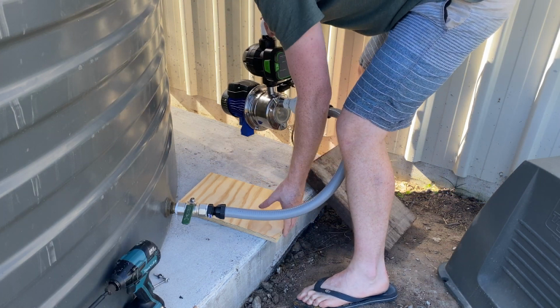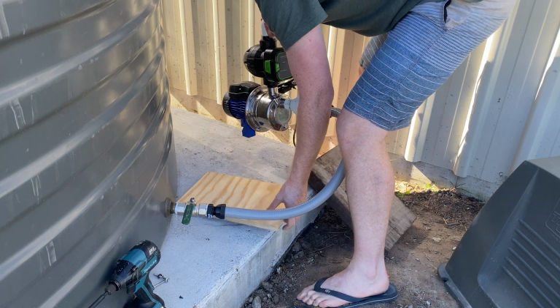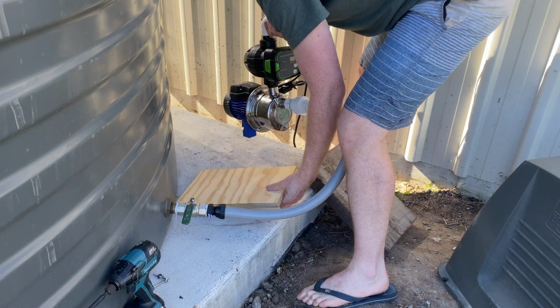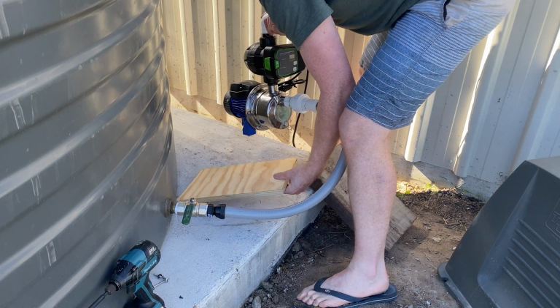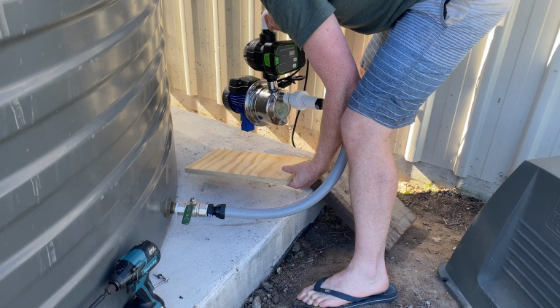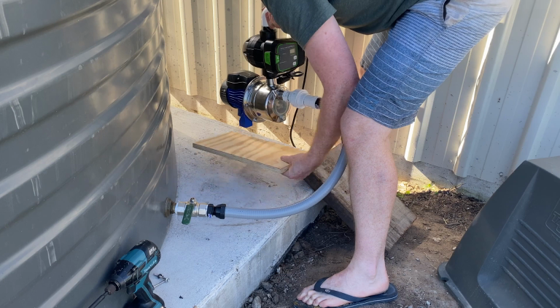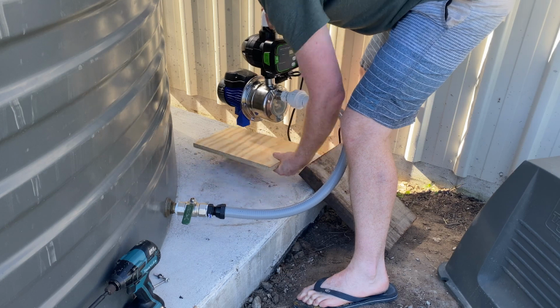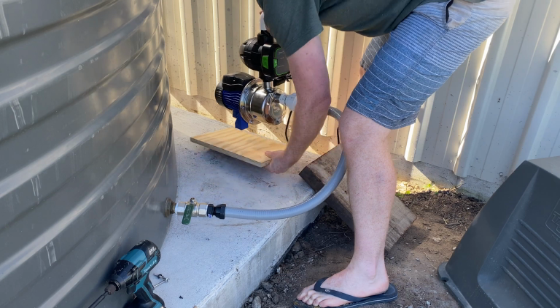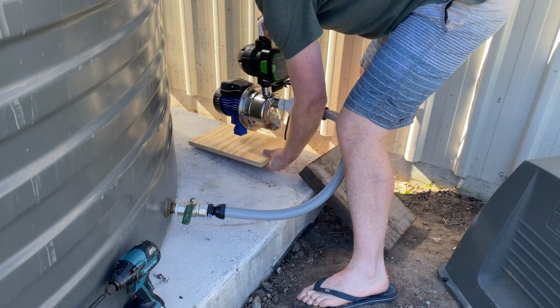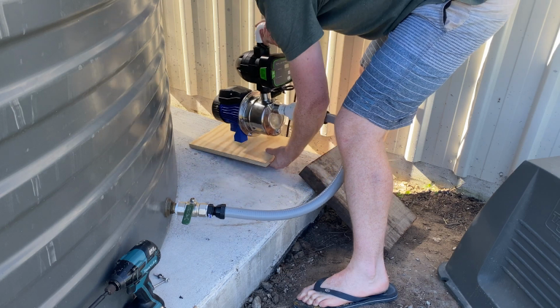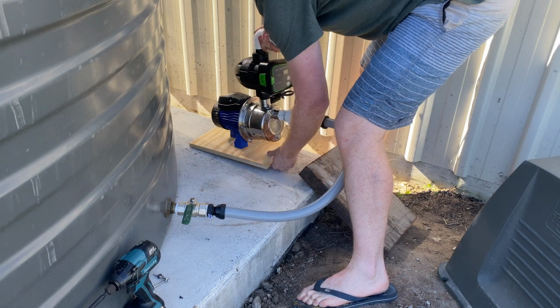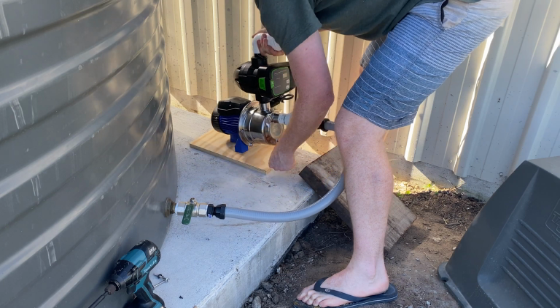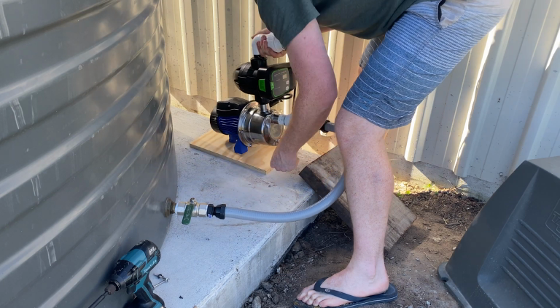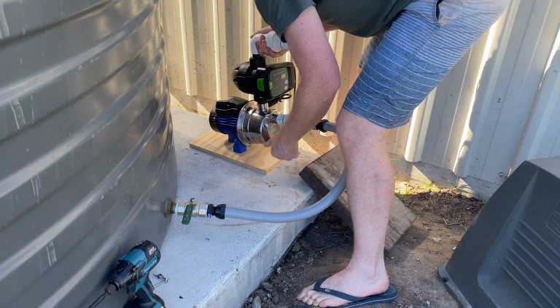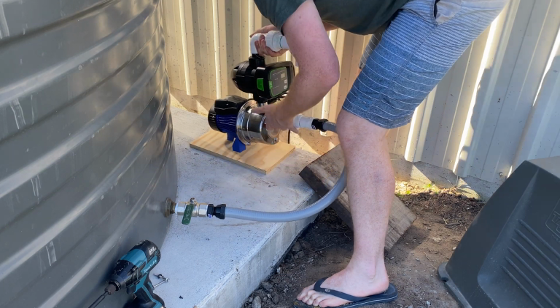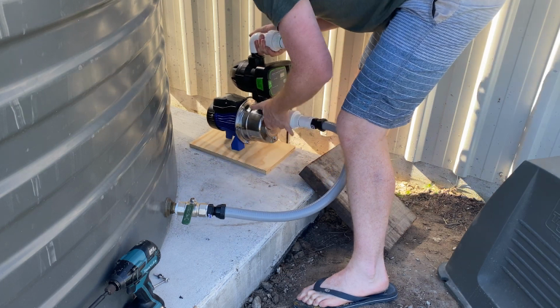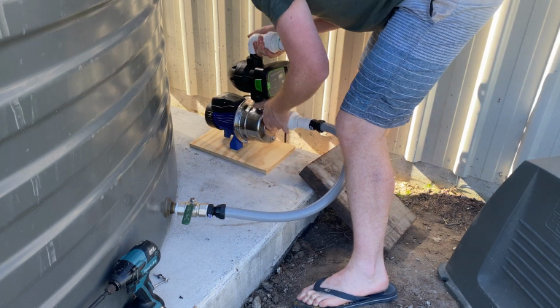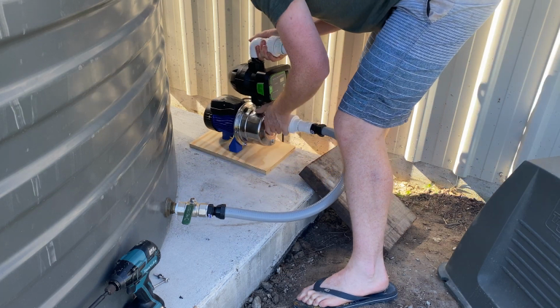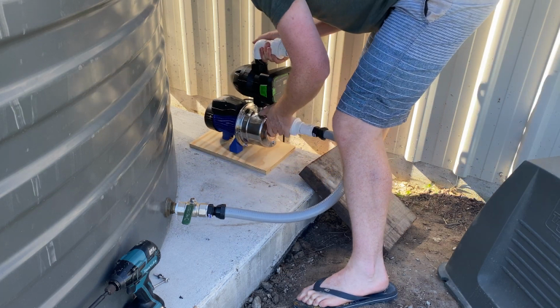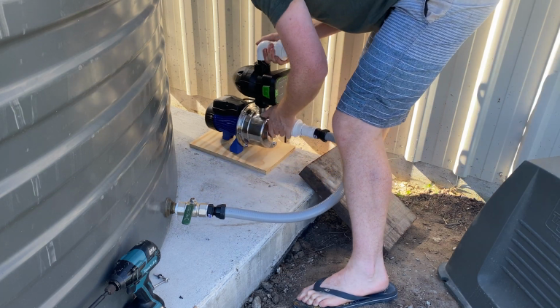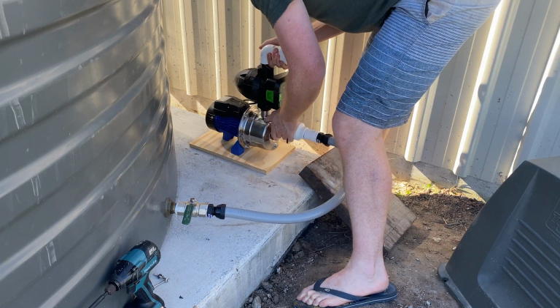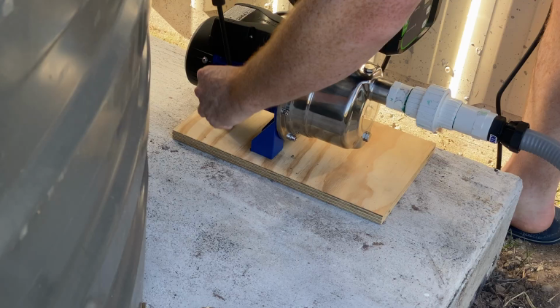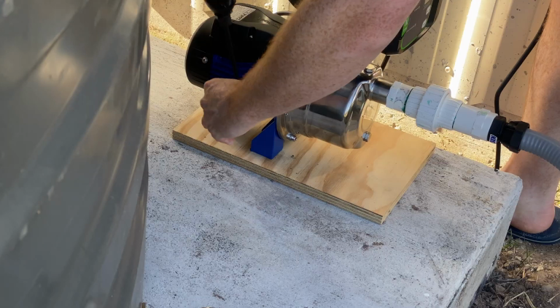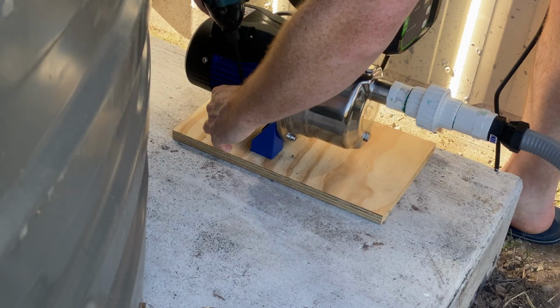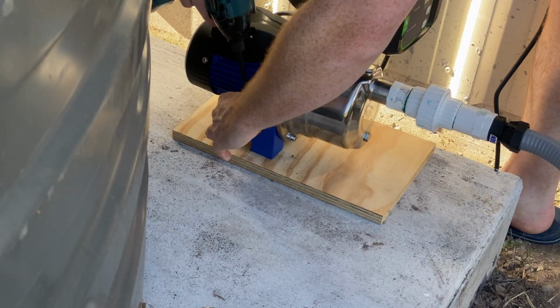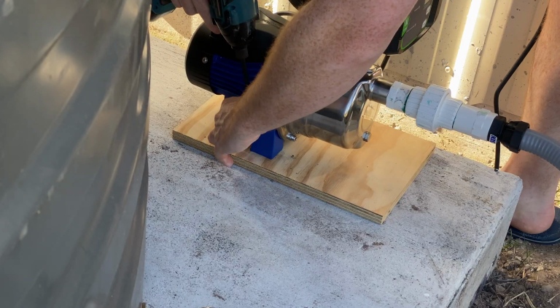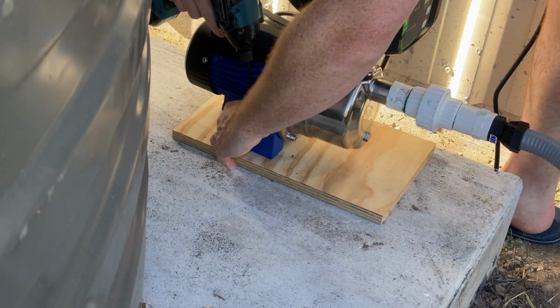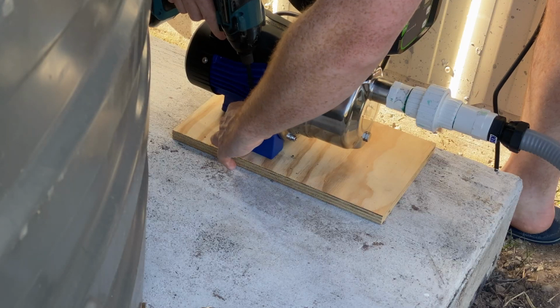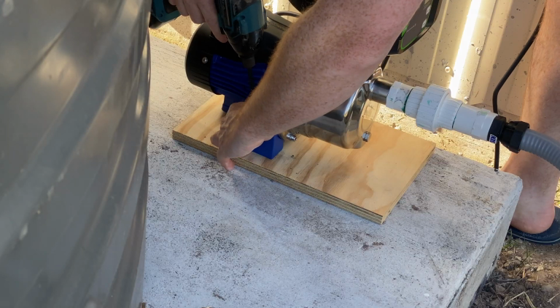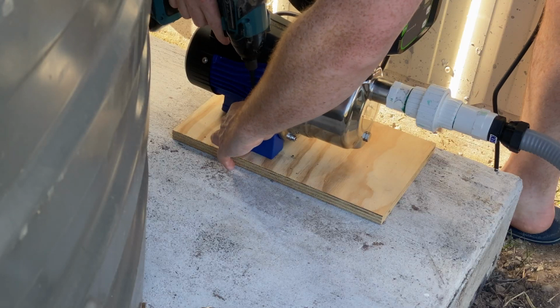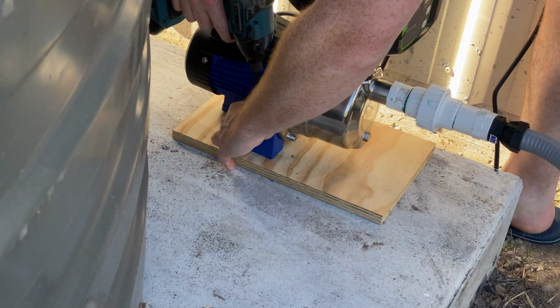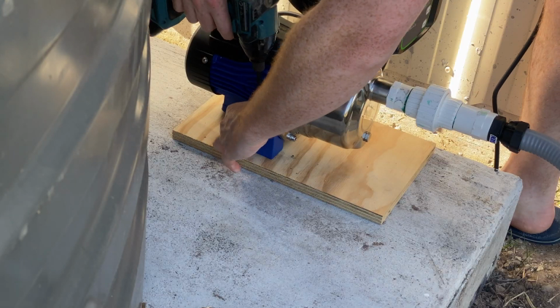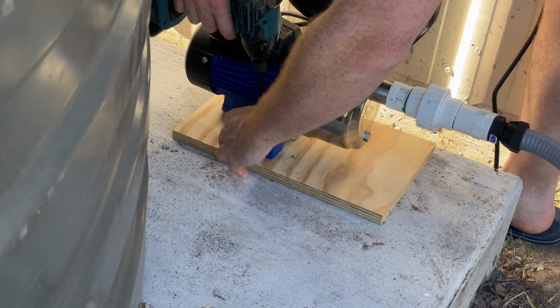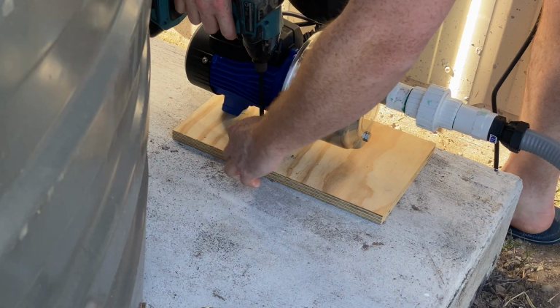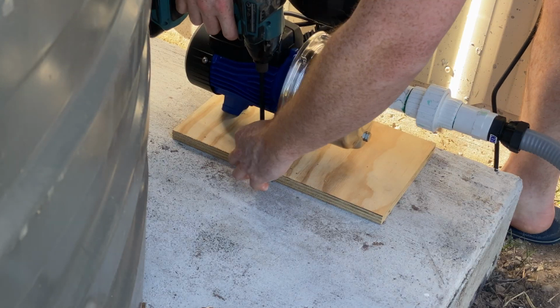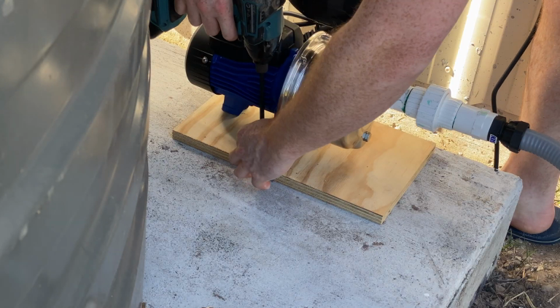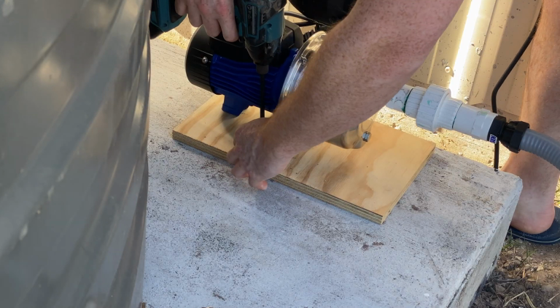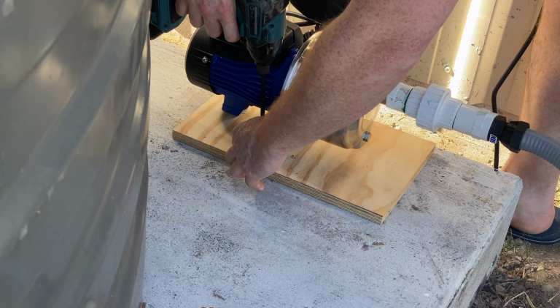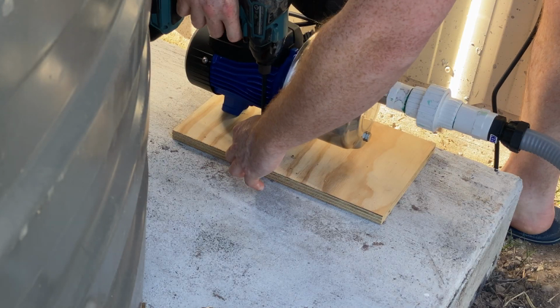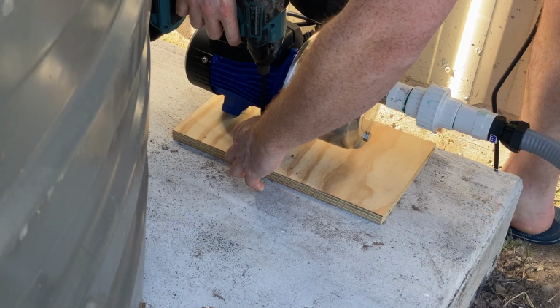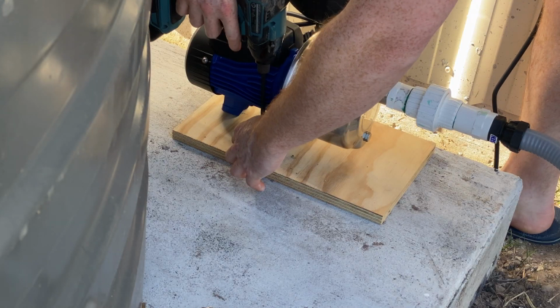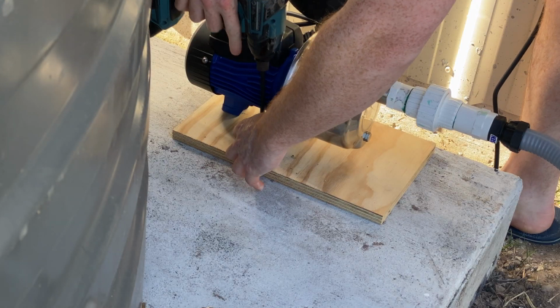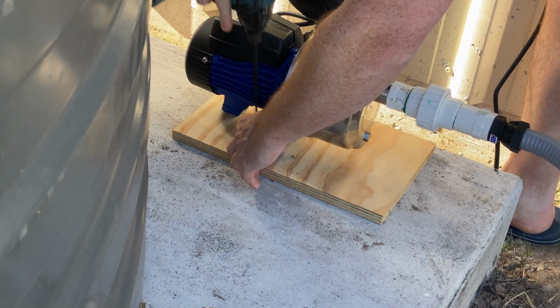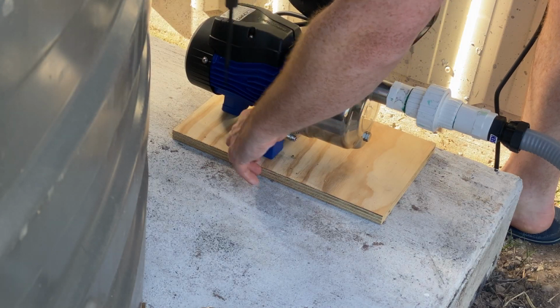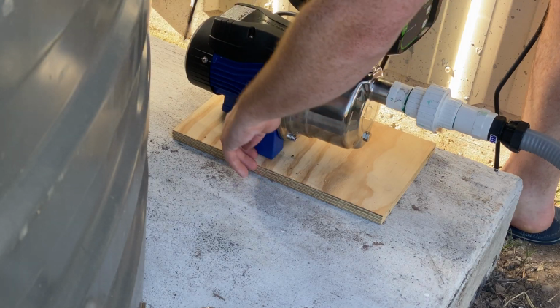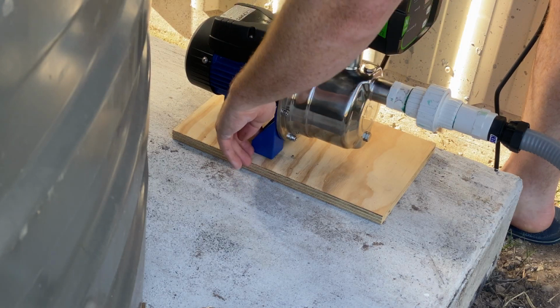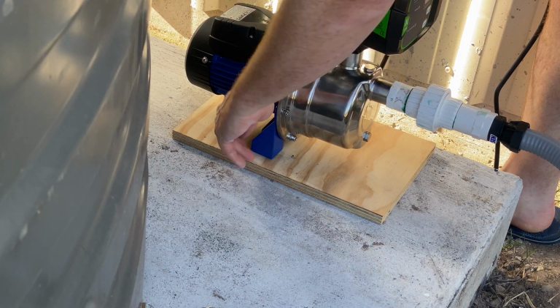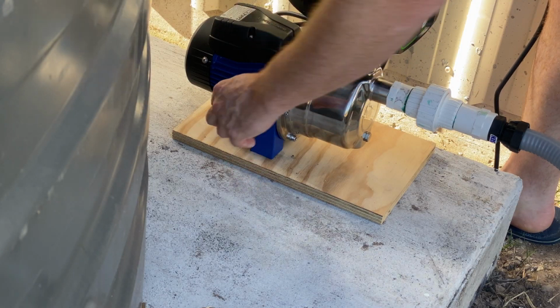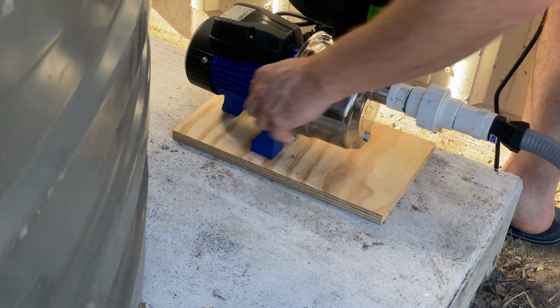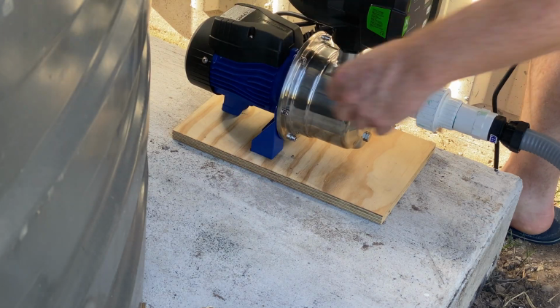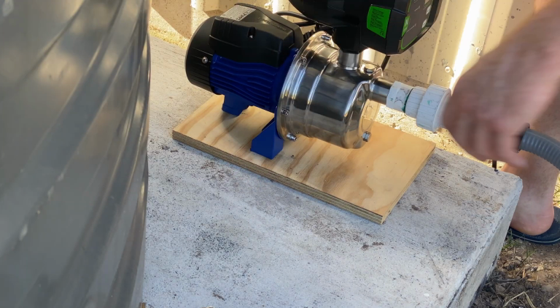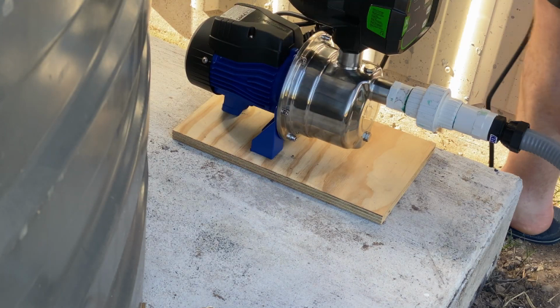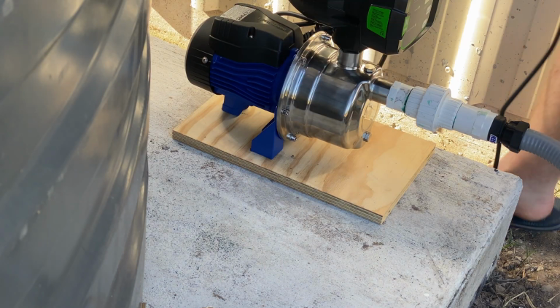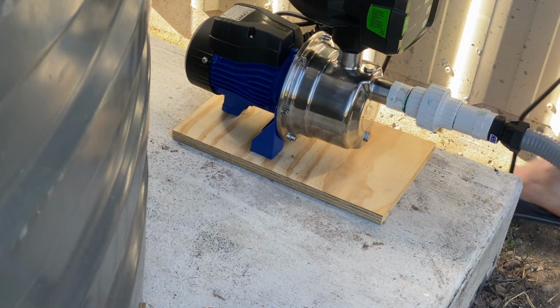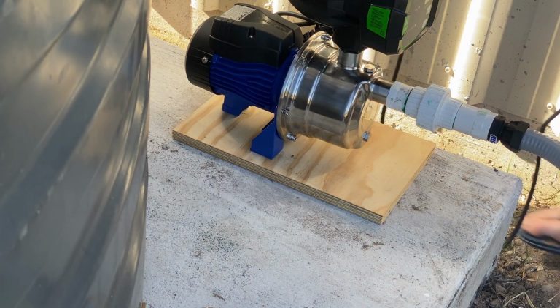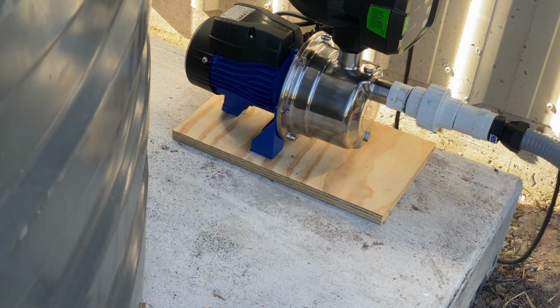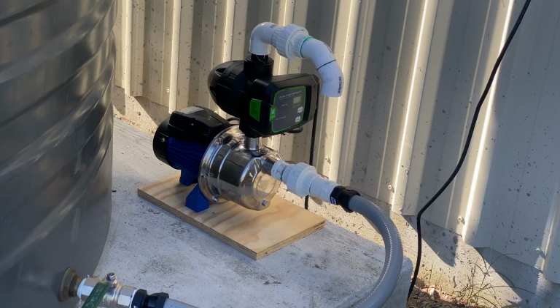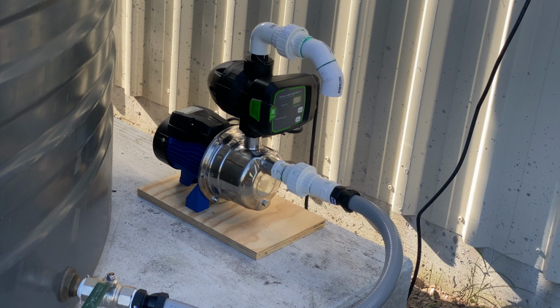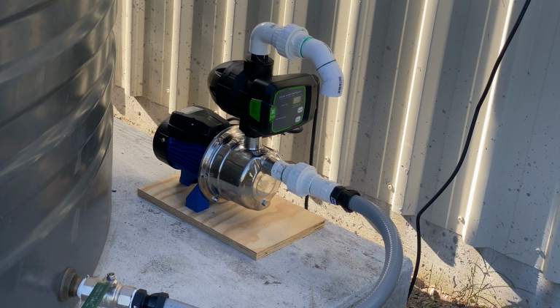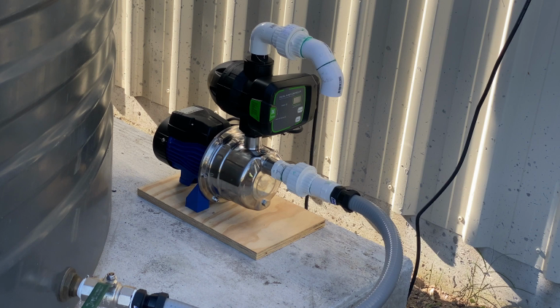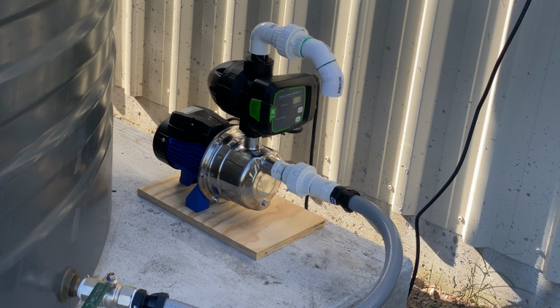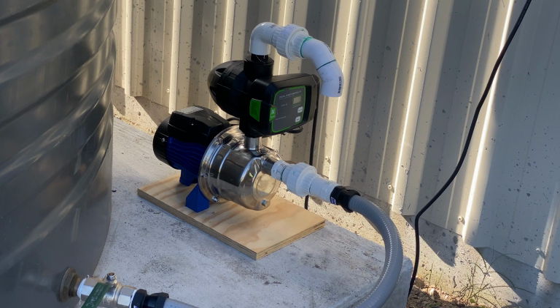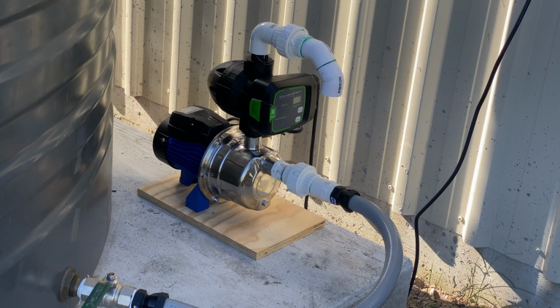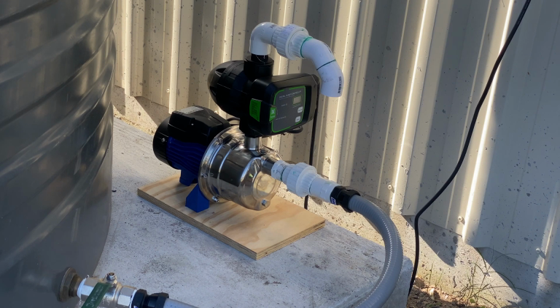Not a big deal and a pretty easy fix. I did have to use smaller screws, obviously, in the thinner plywood.